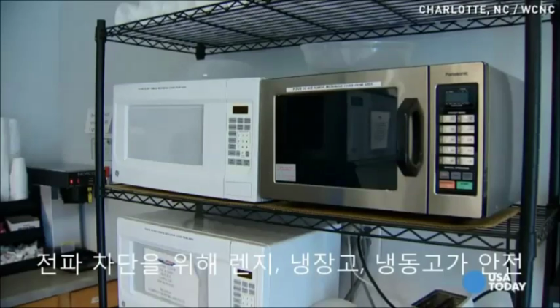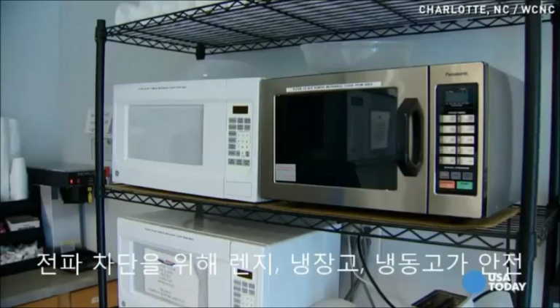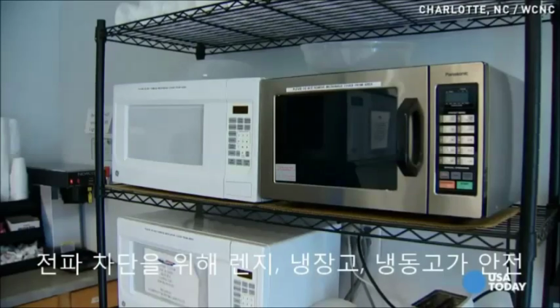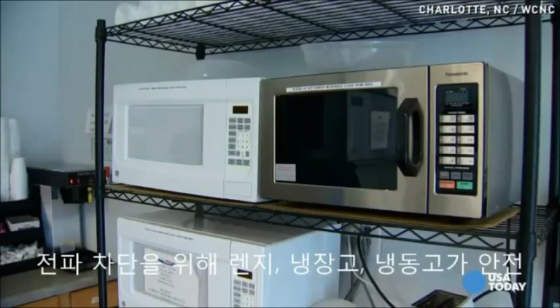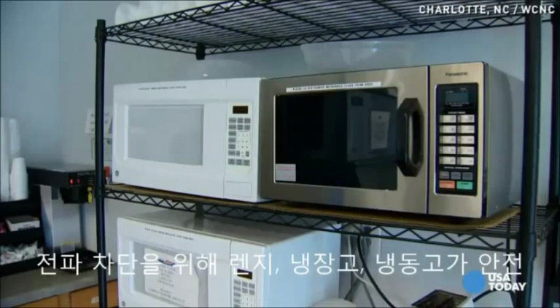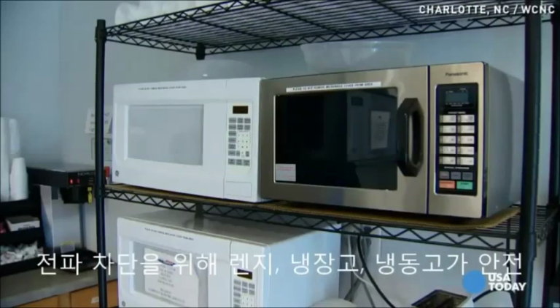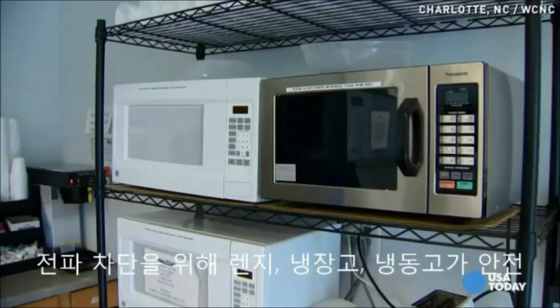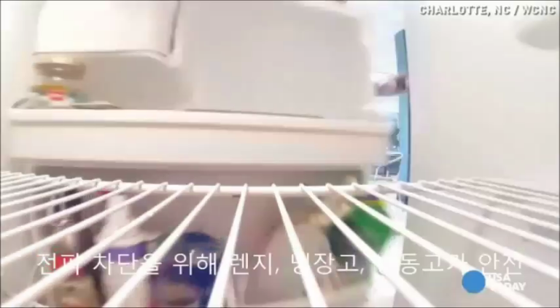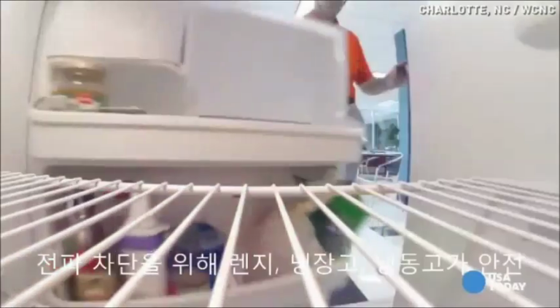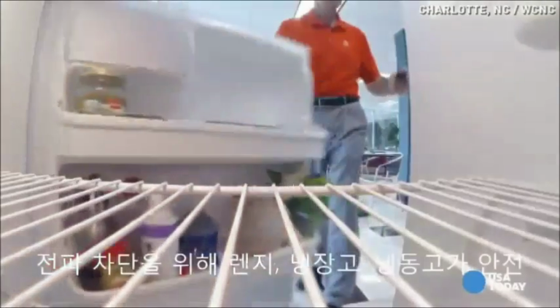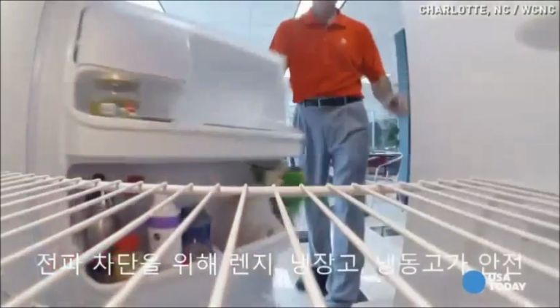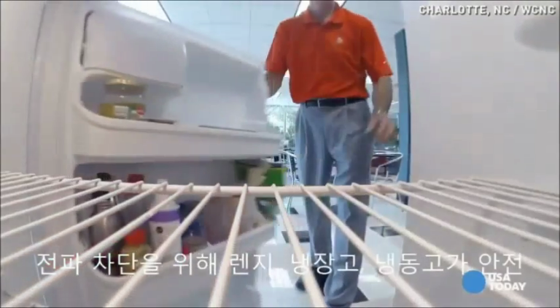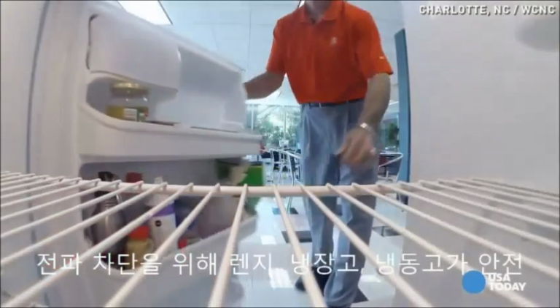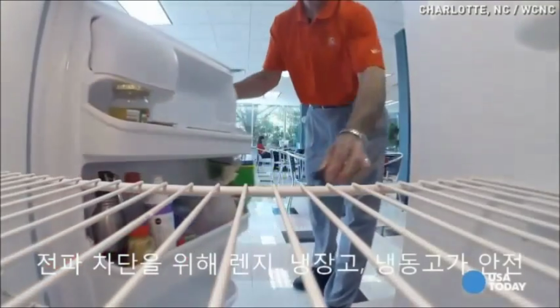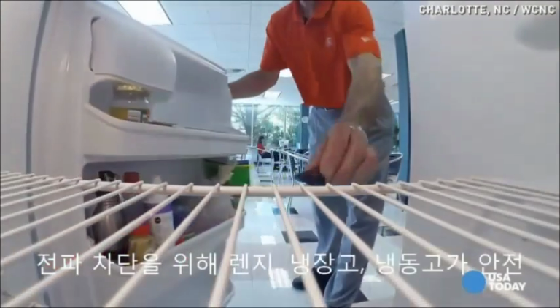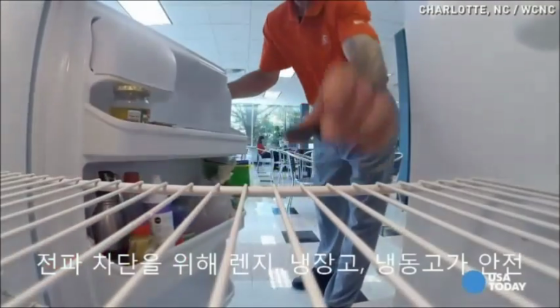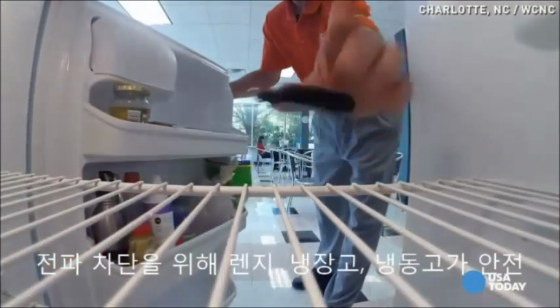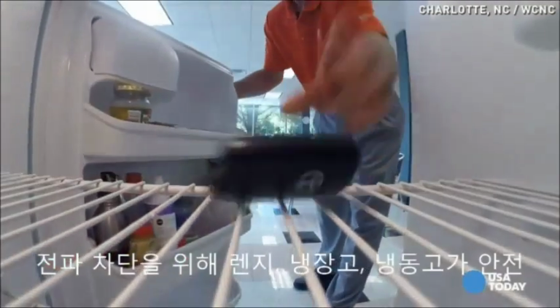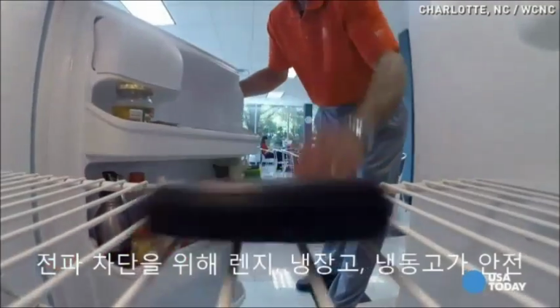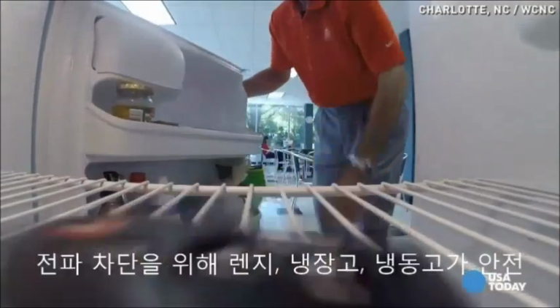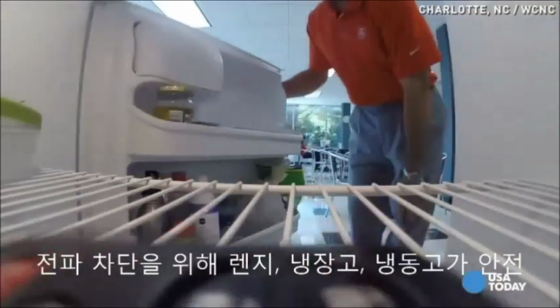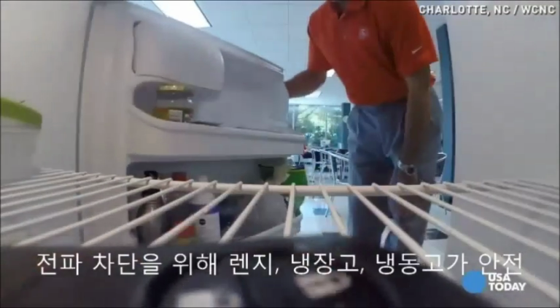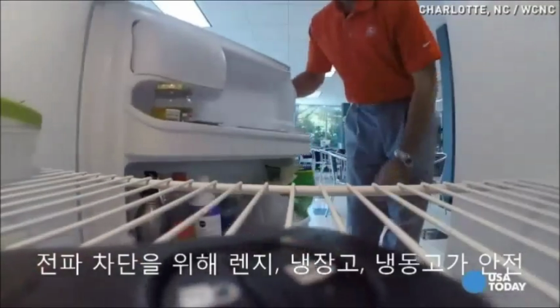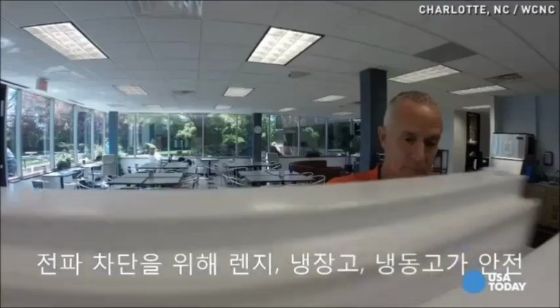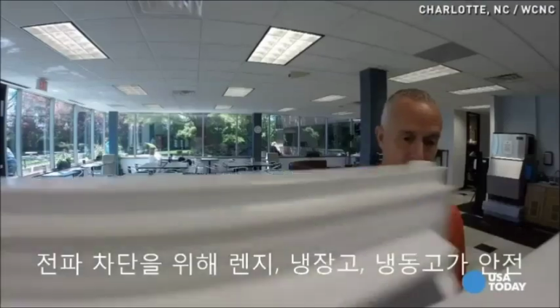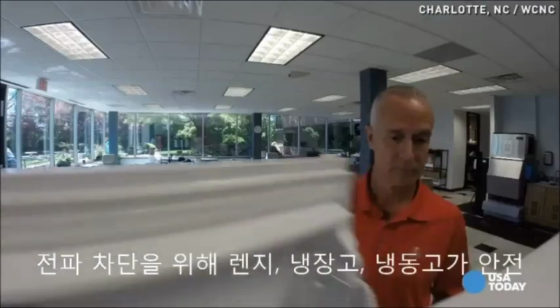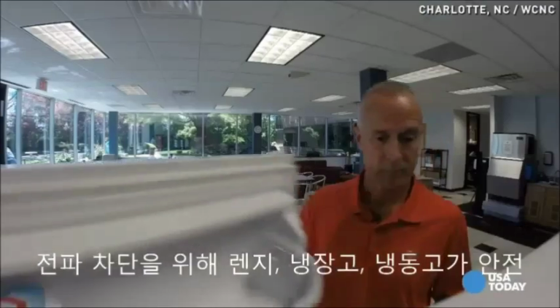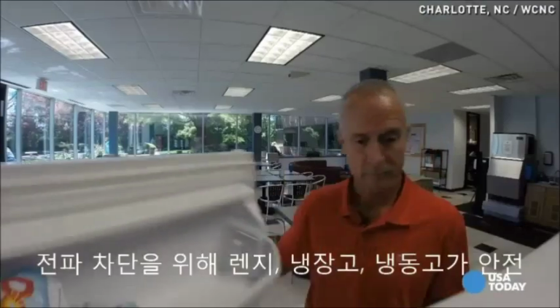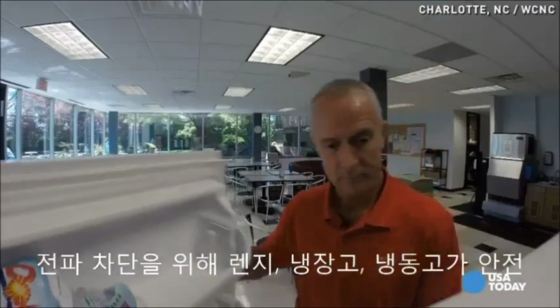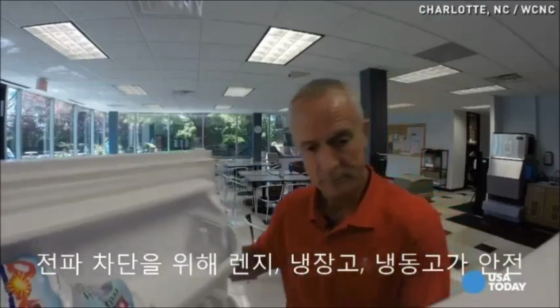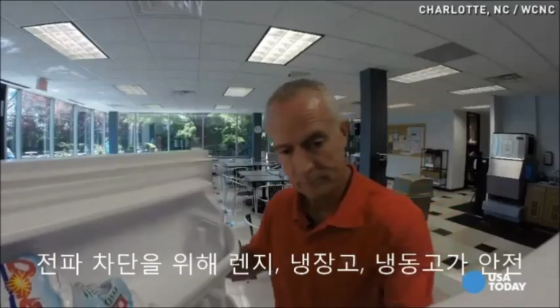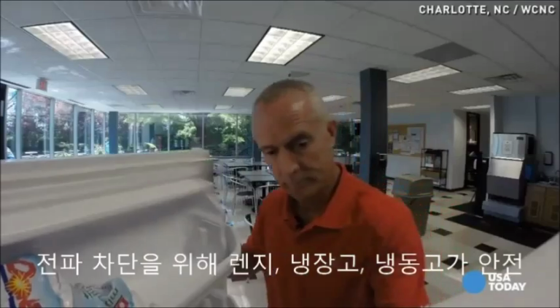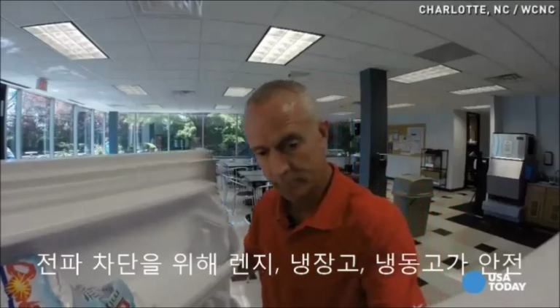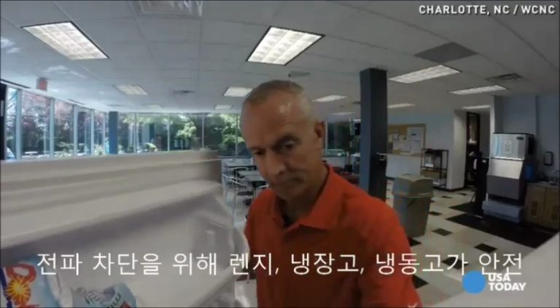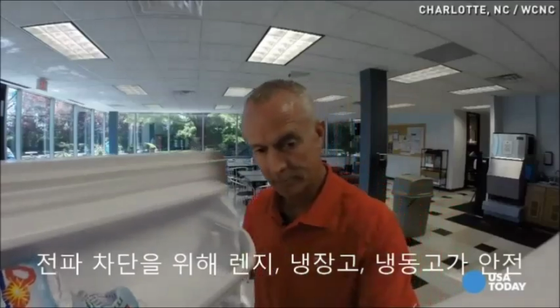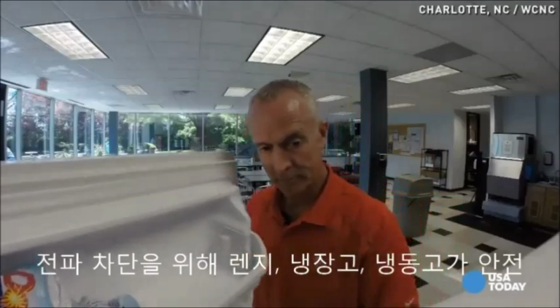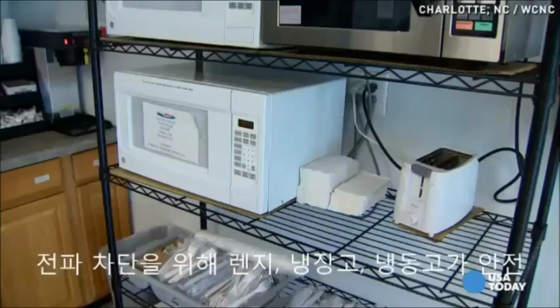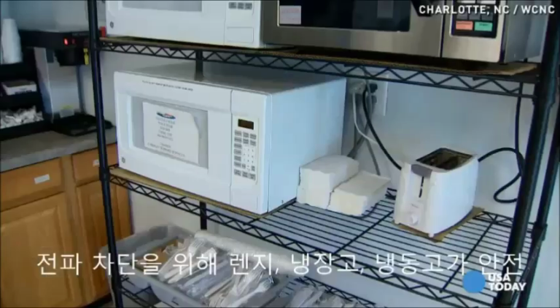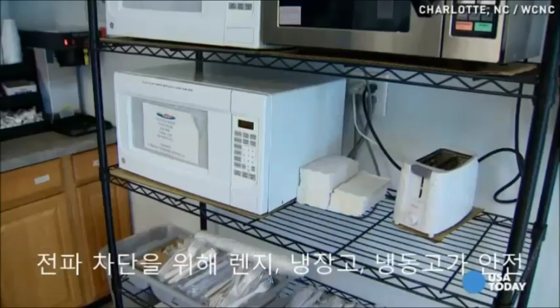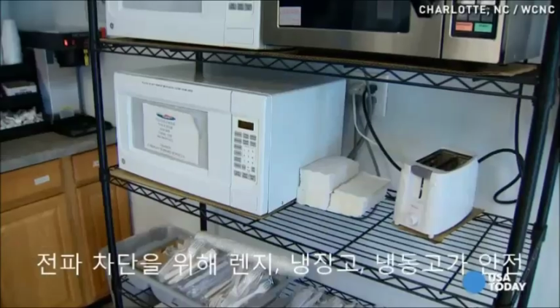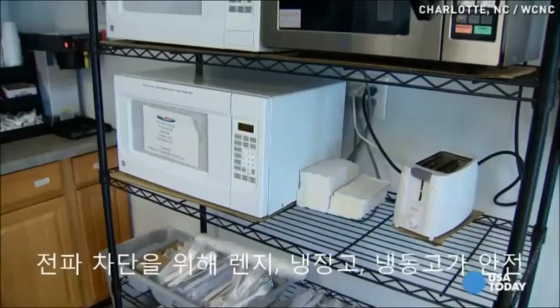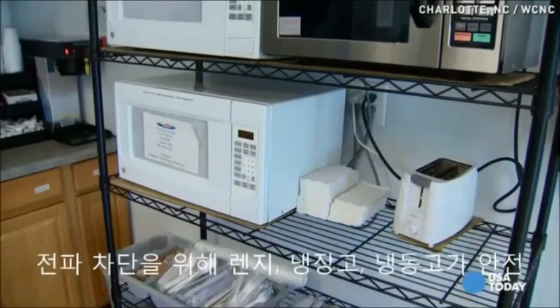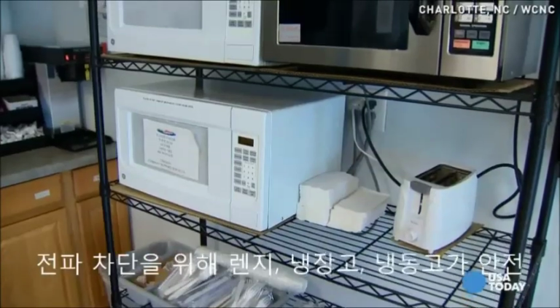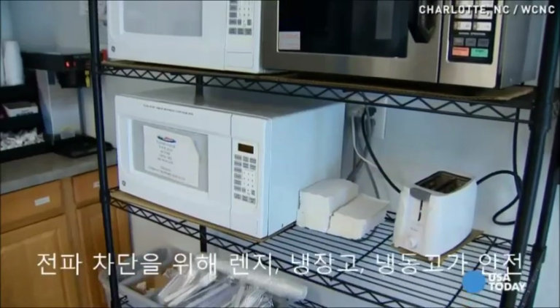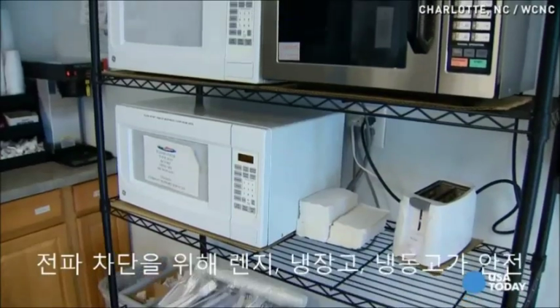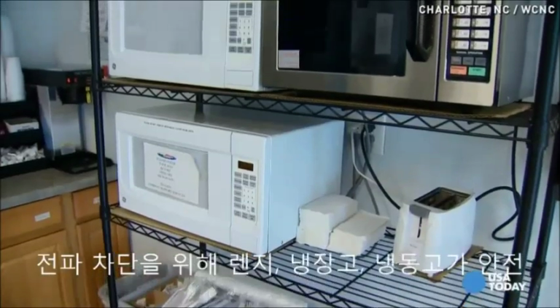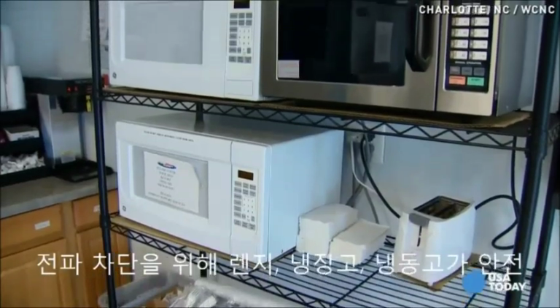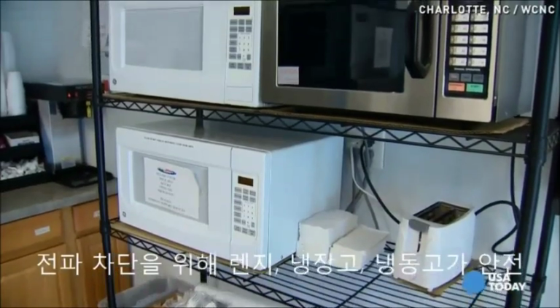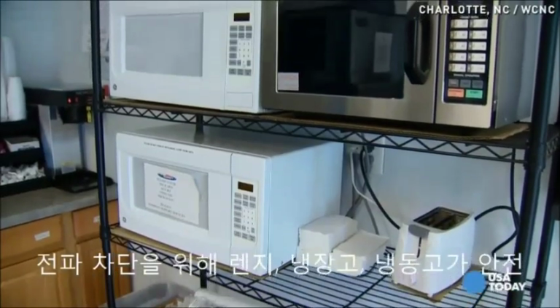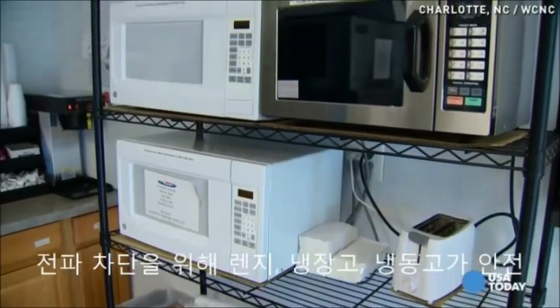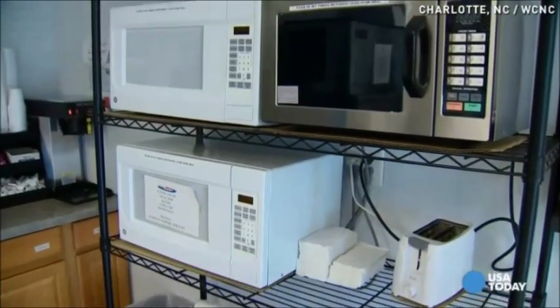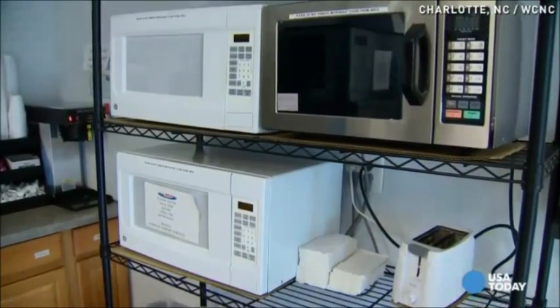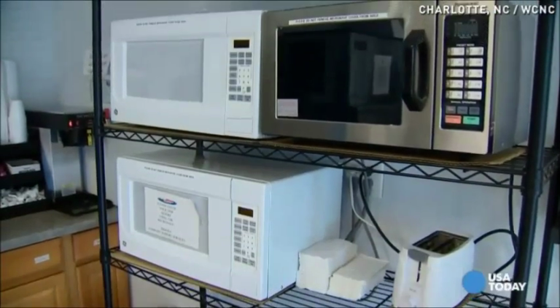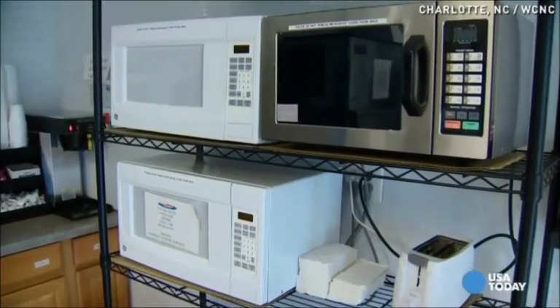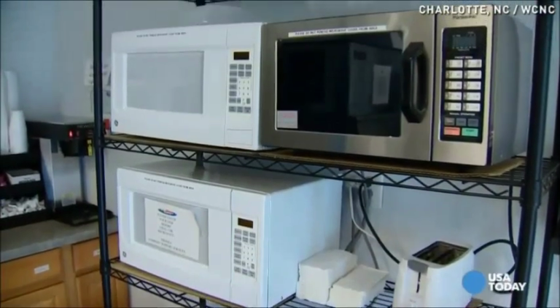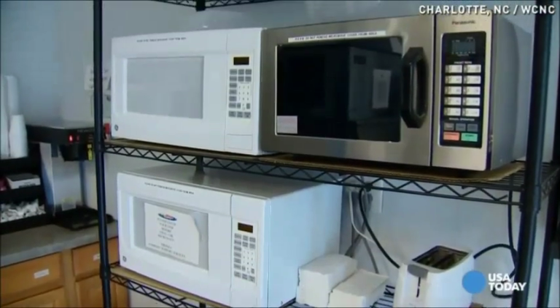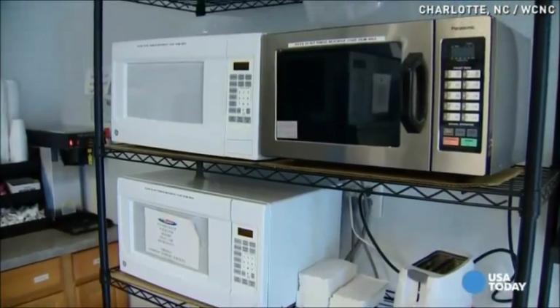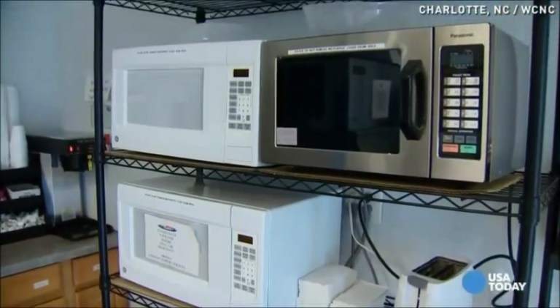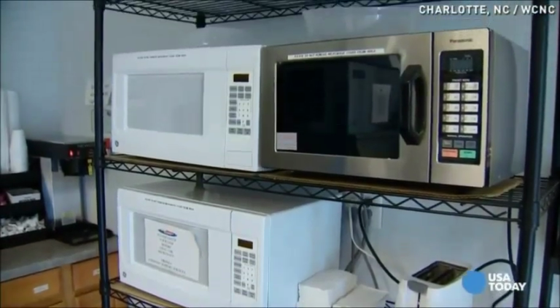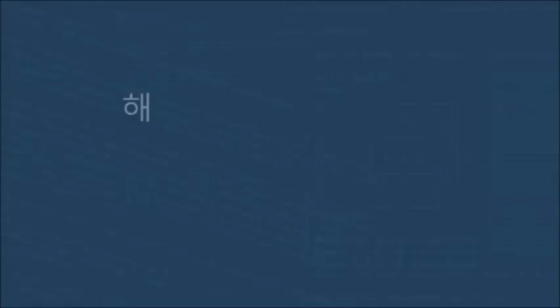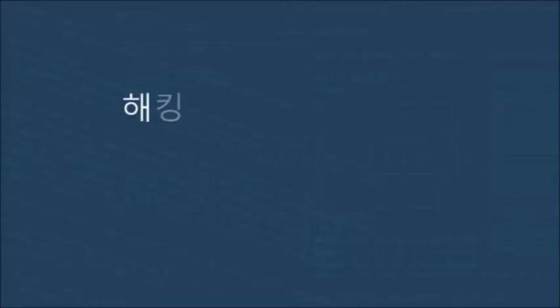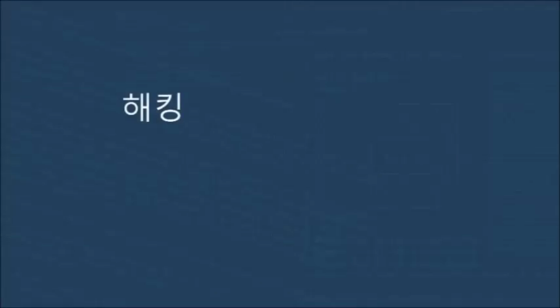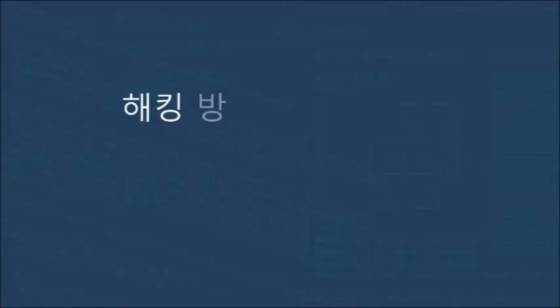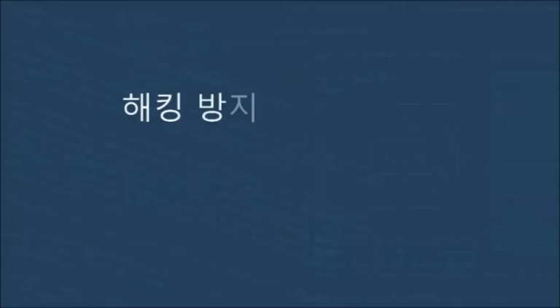Use a microwave, your refrigerator, or your freezer. He says they all block the amplifier.